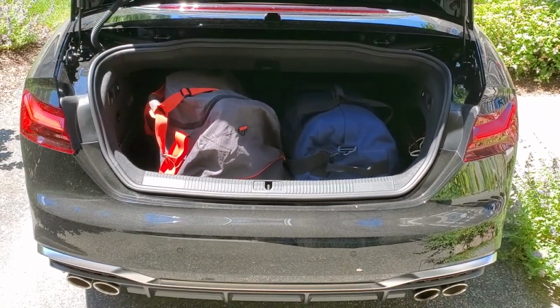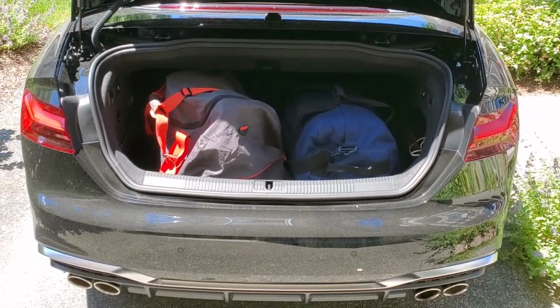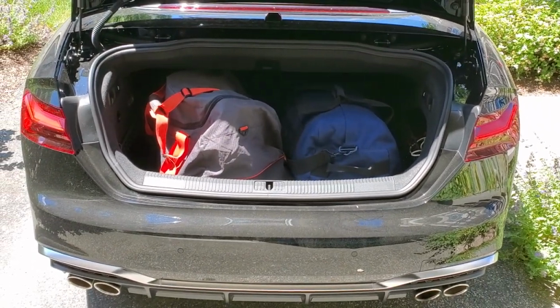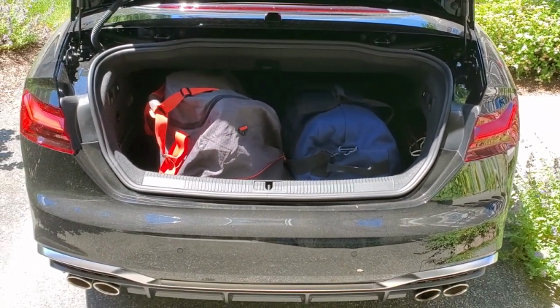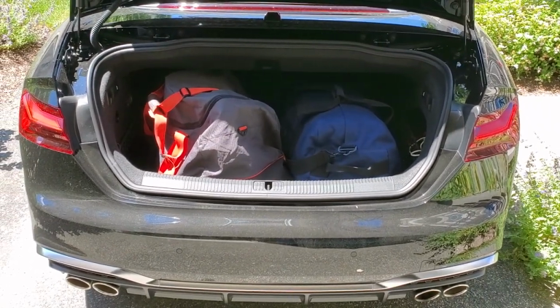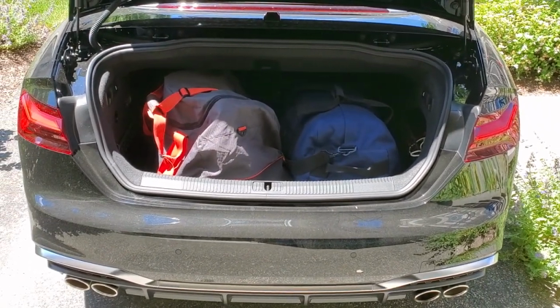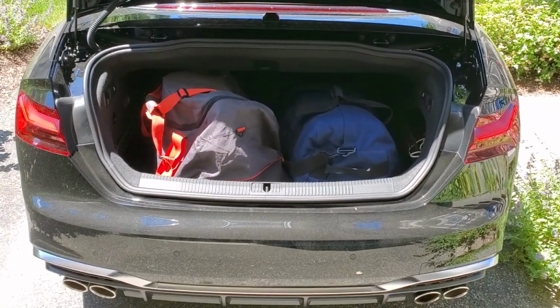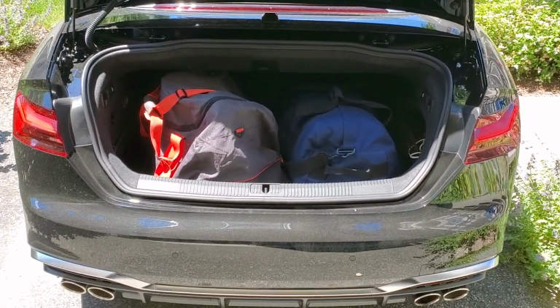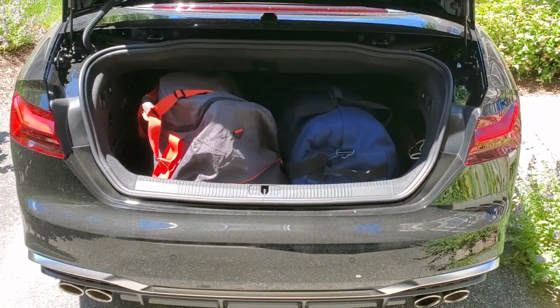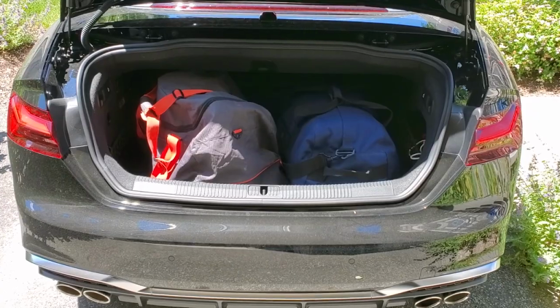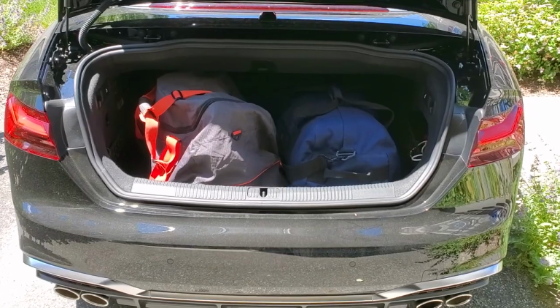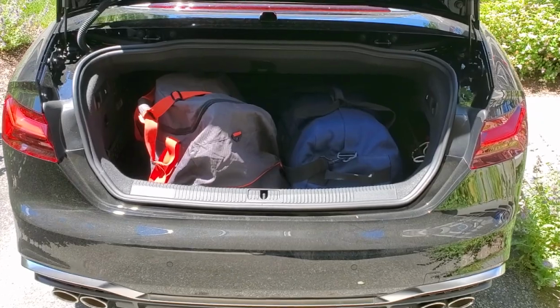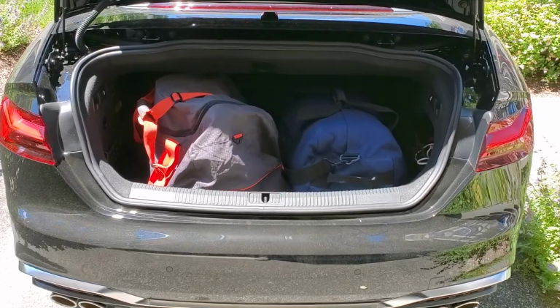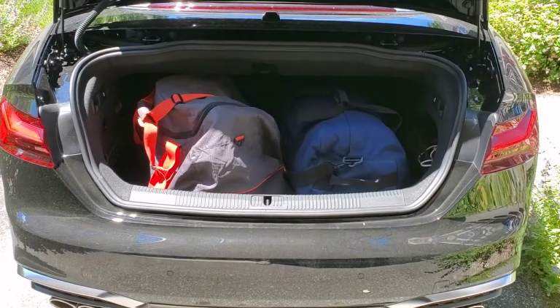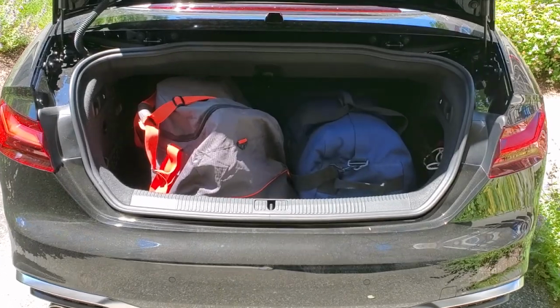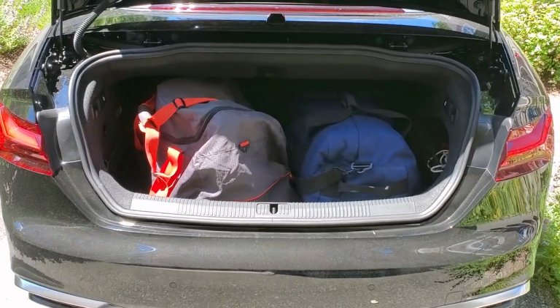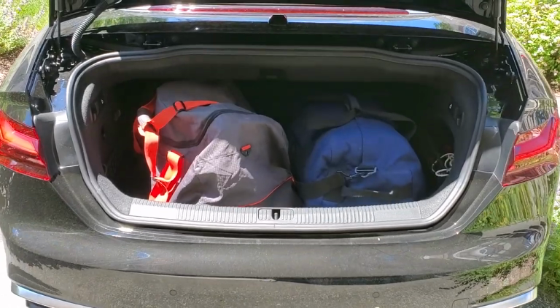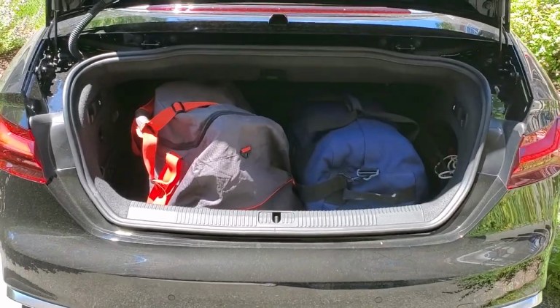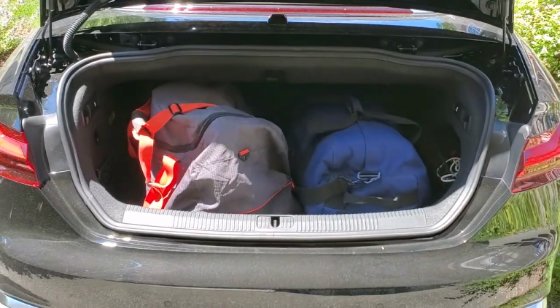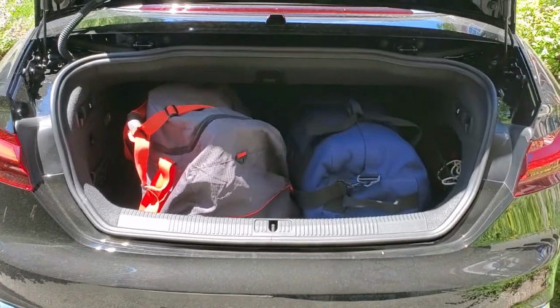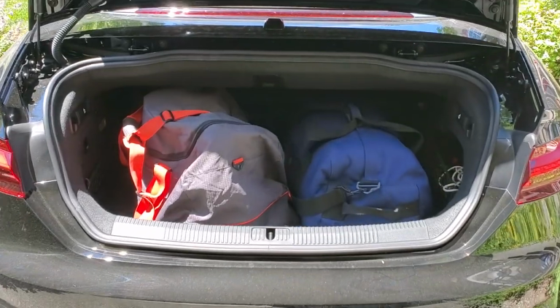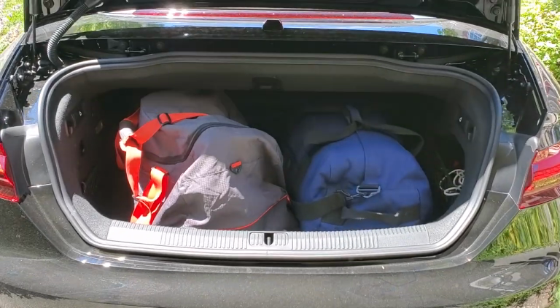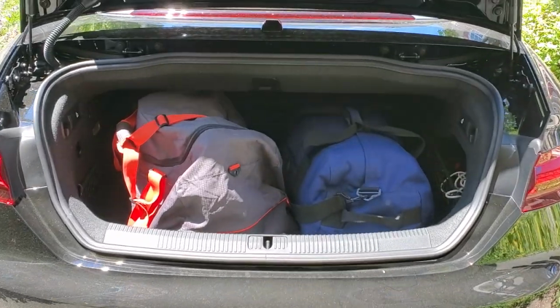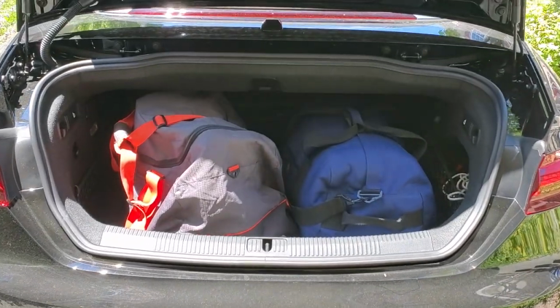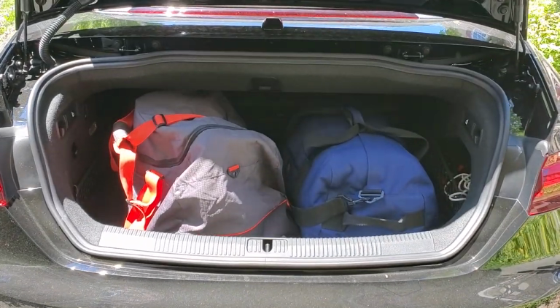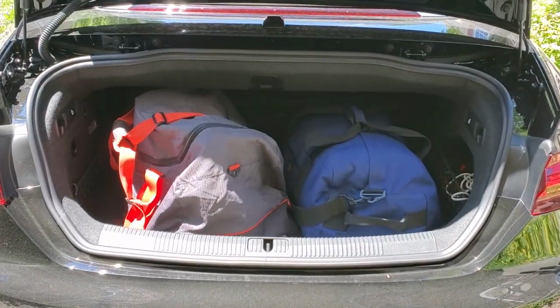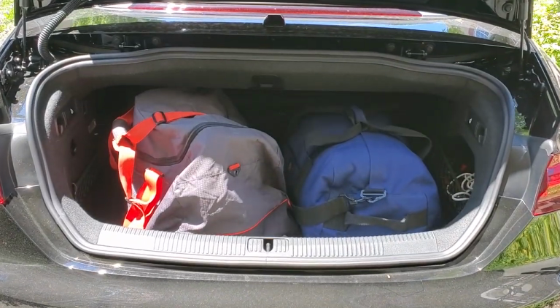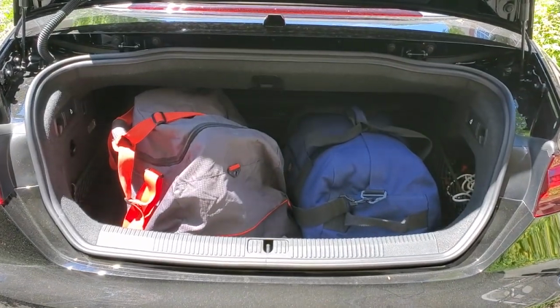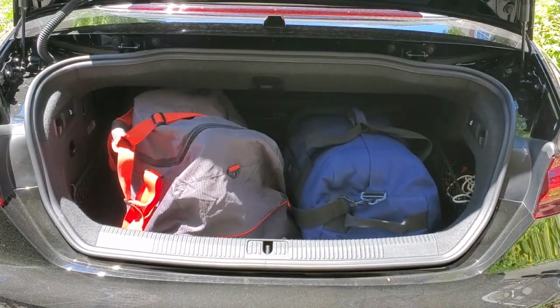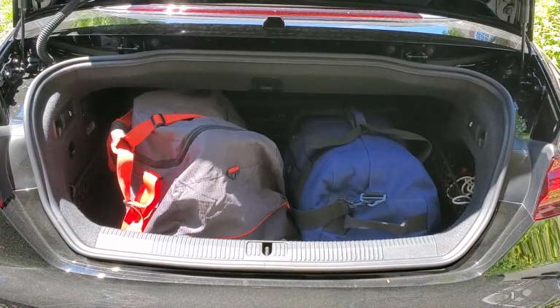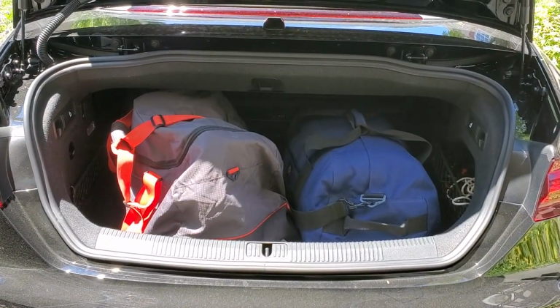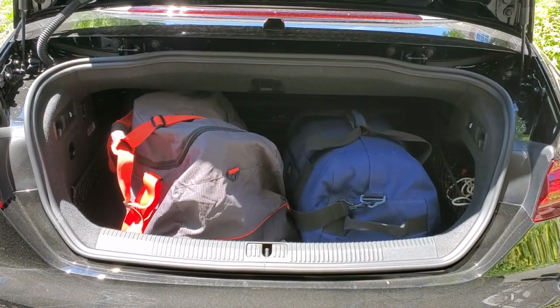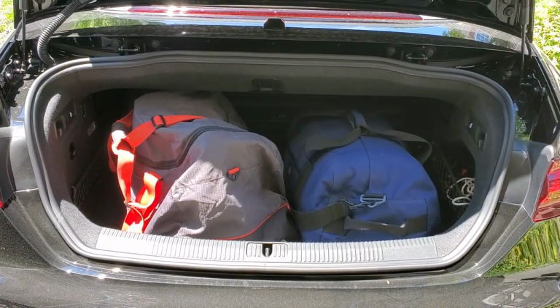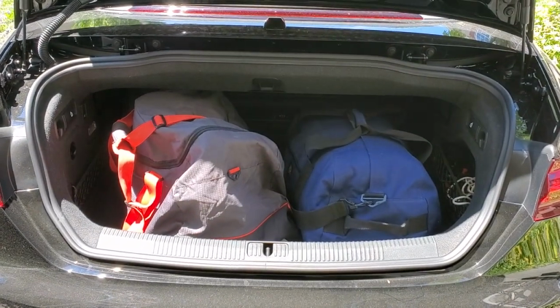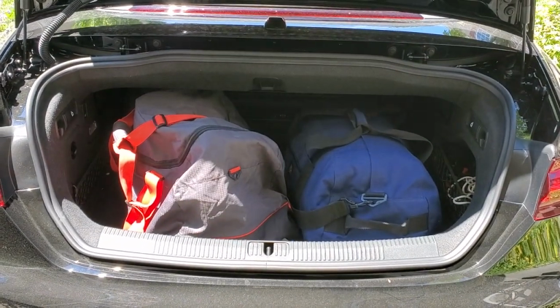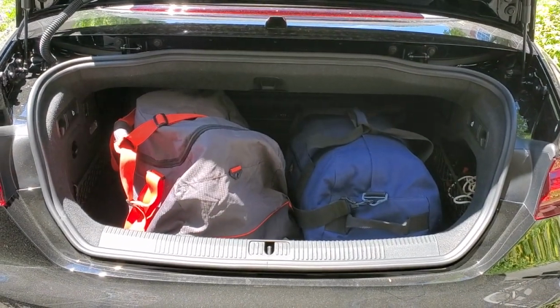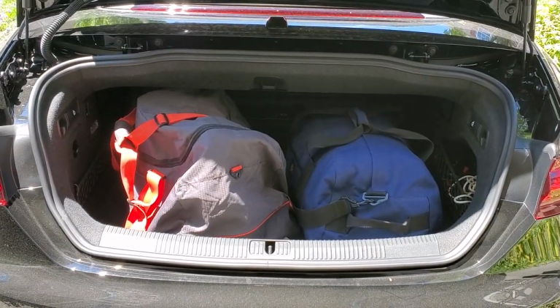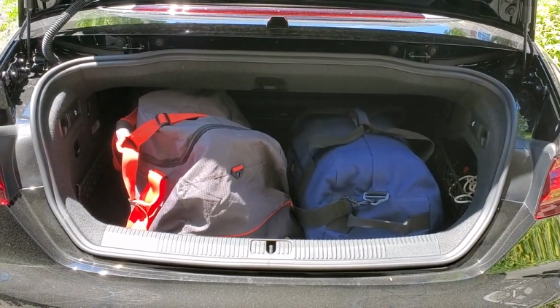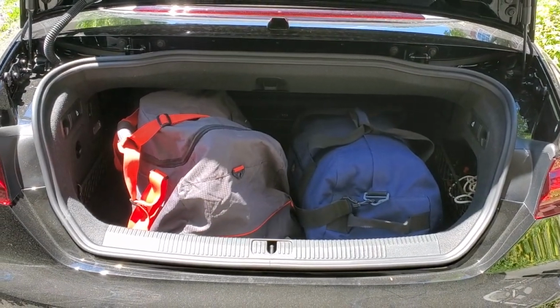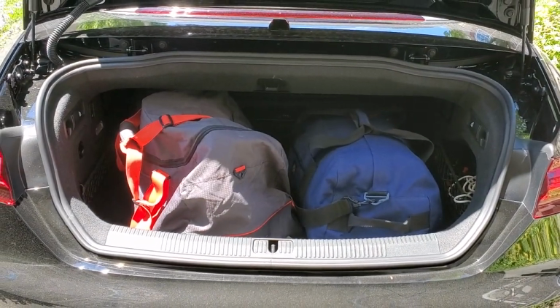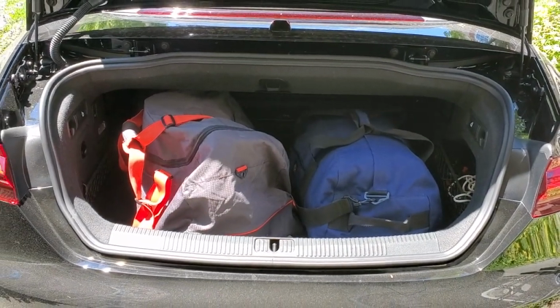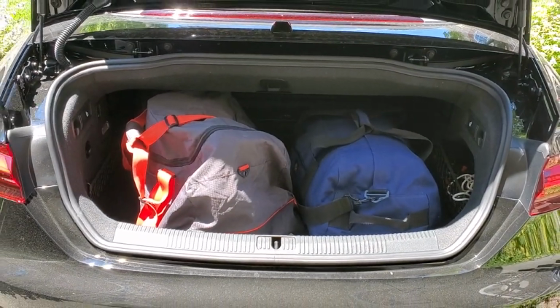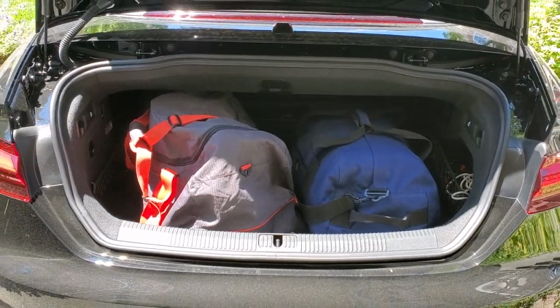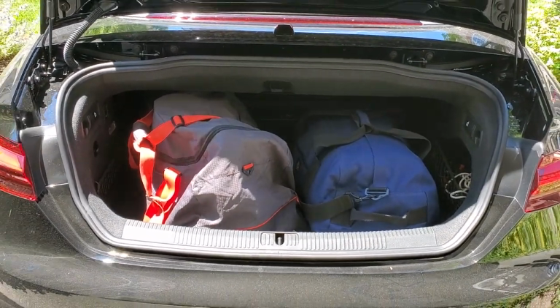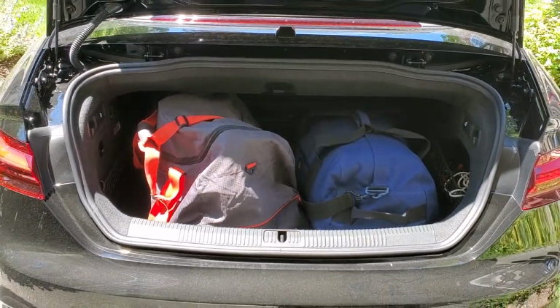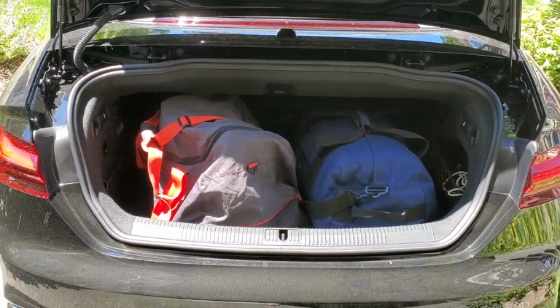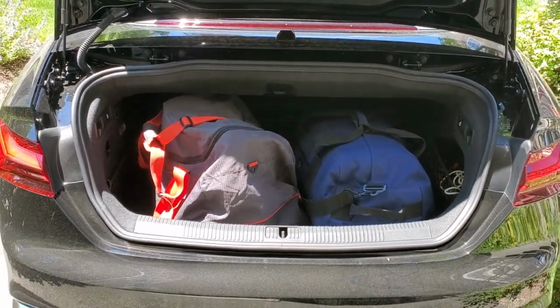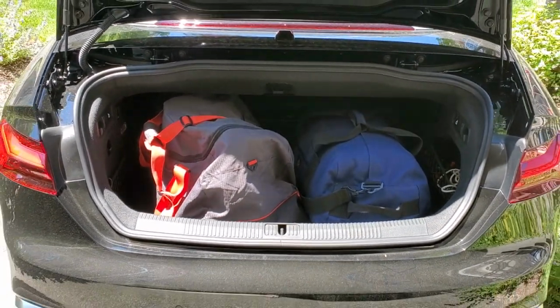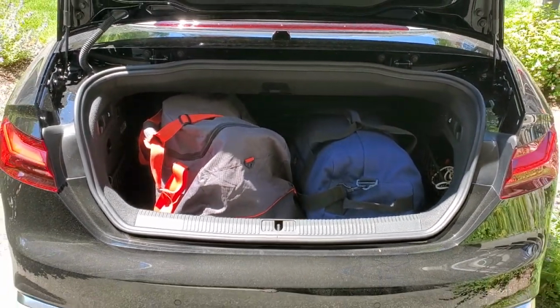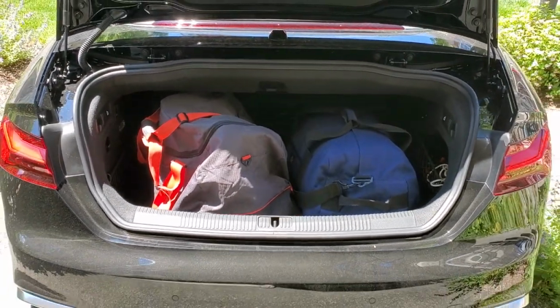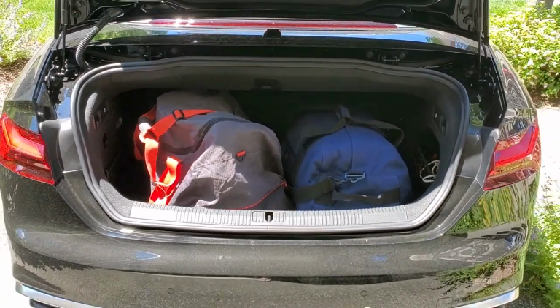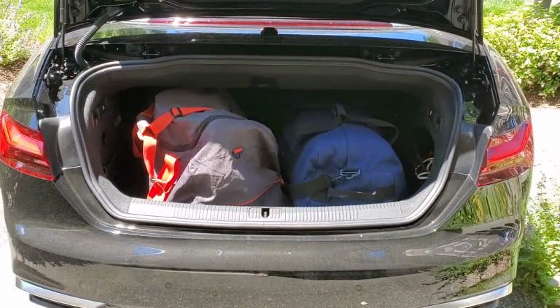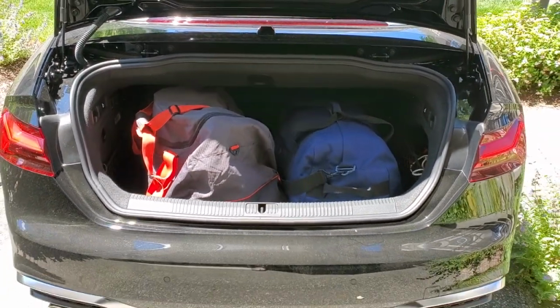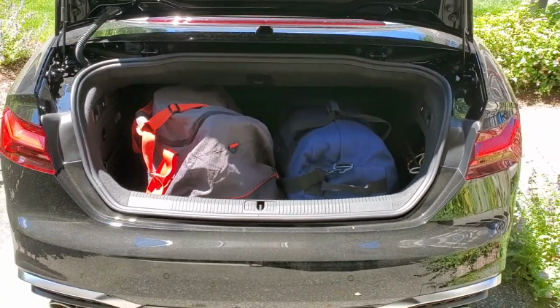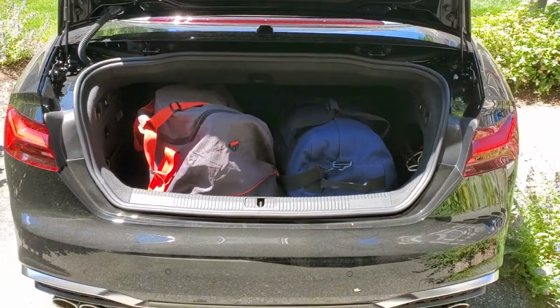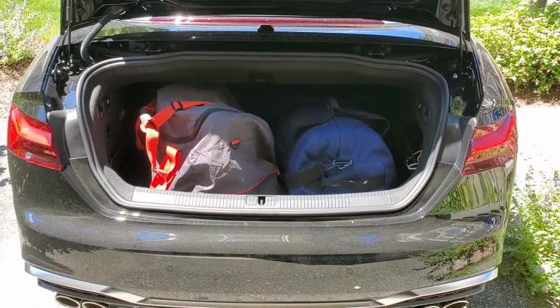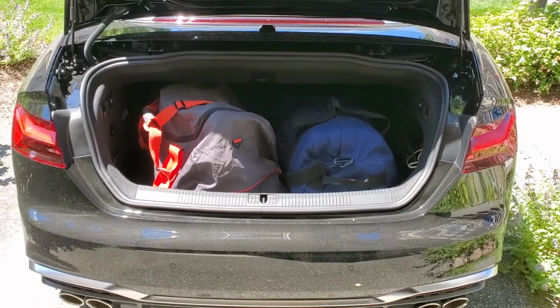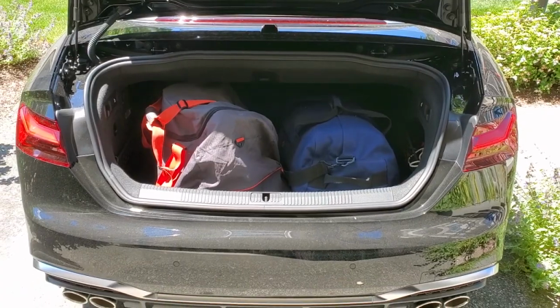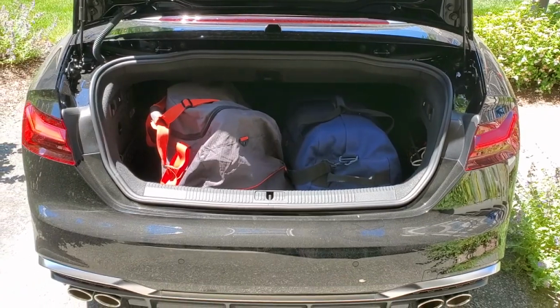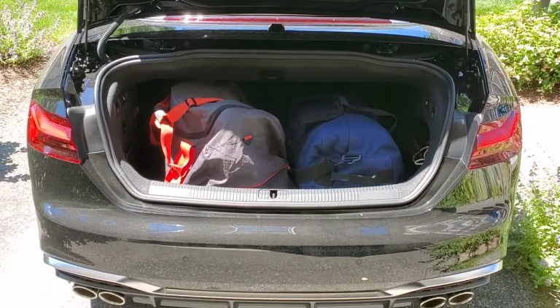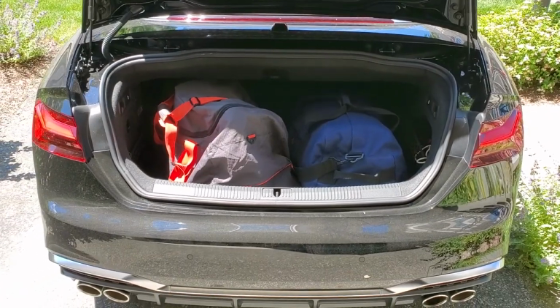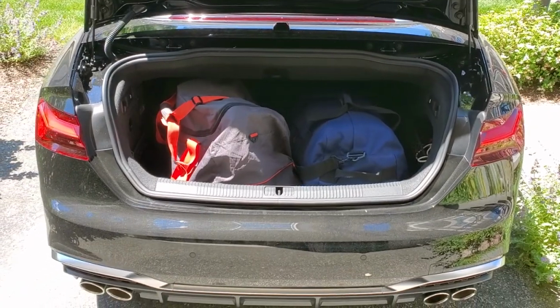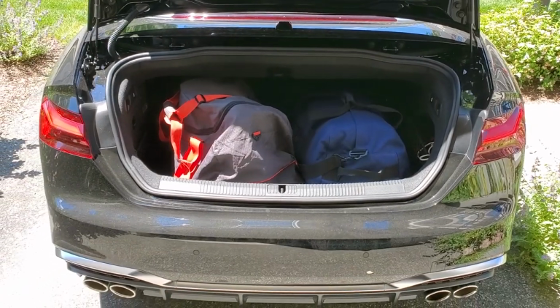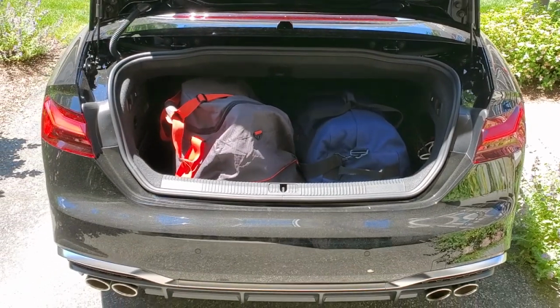Hopefully you find this video helpful in terms of how much luggage you can put into a convertible. Once again, this is a 2020 Audi S5 convertible.